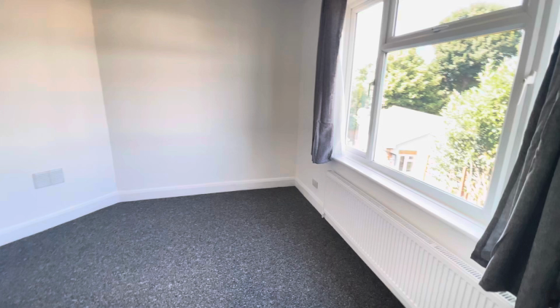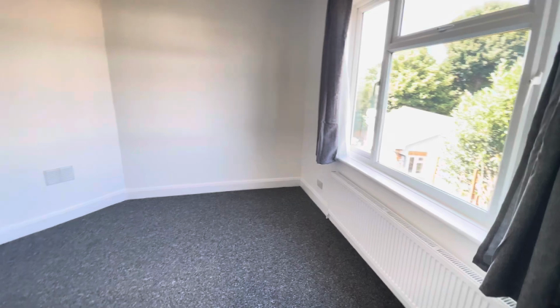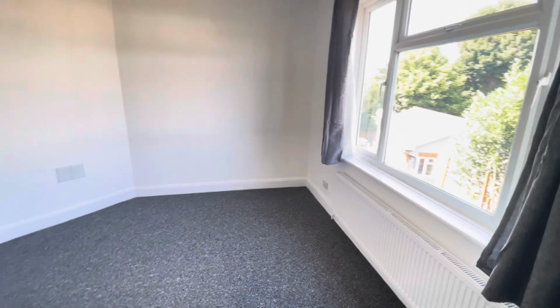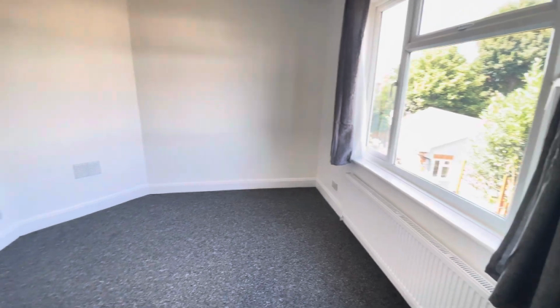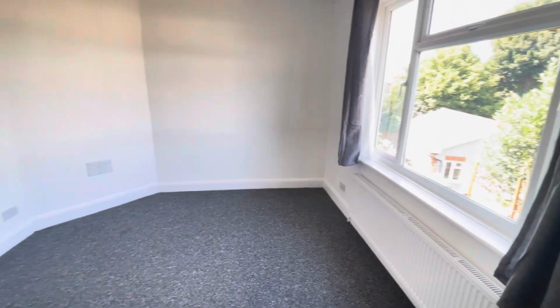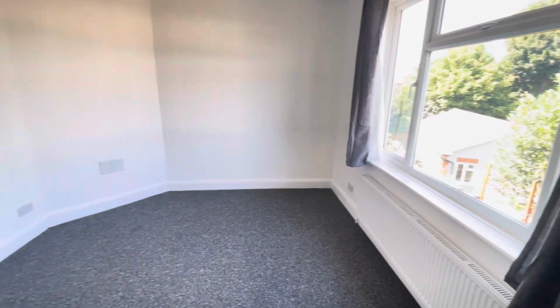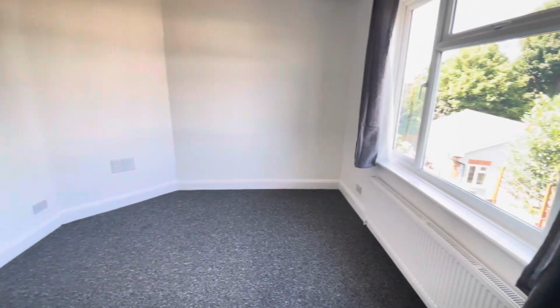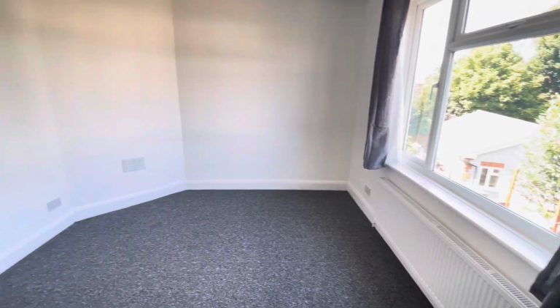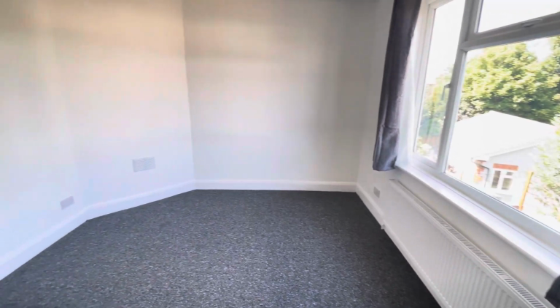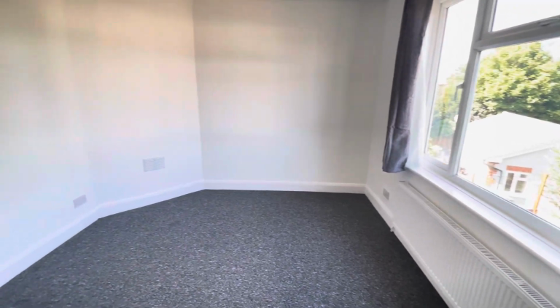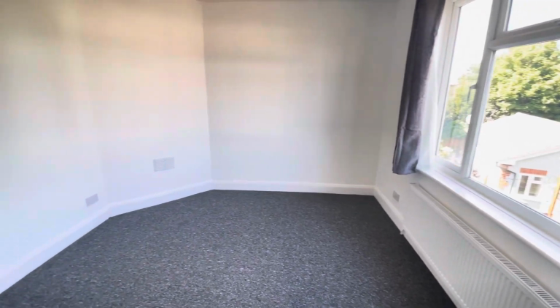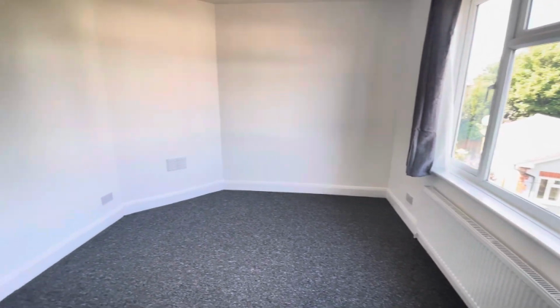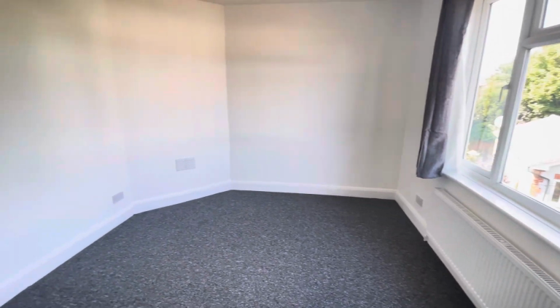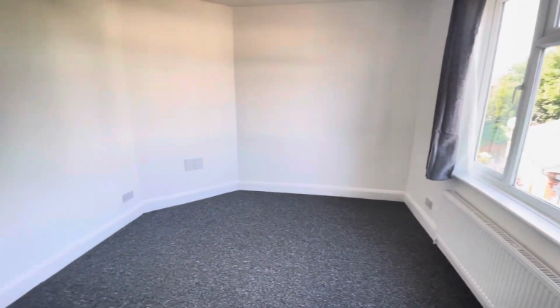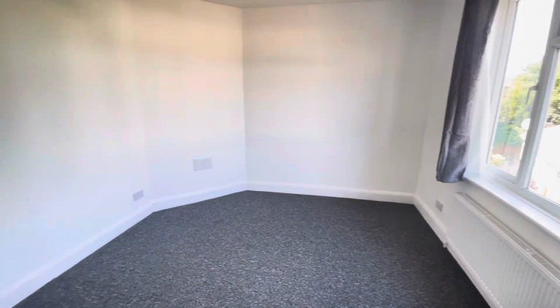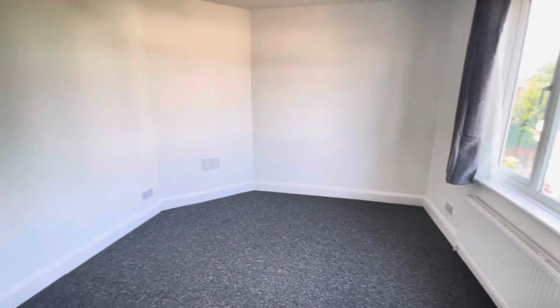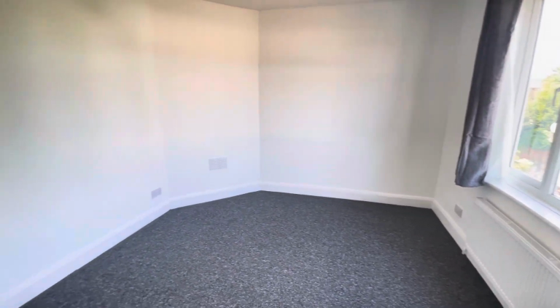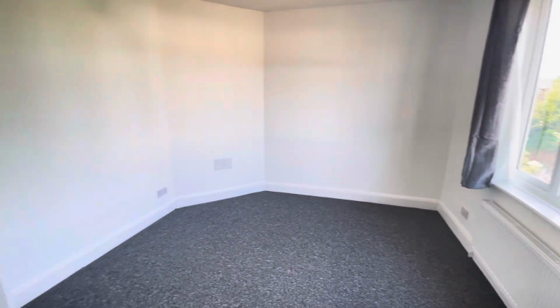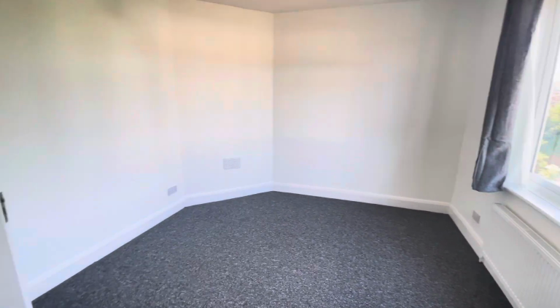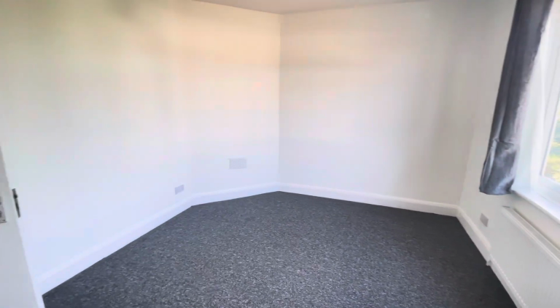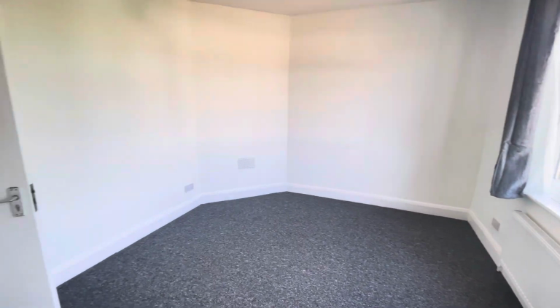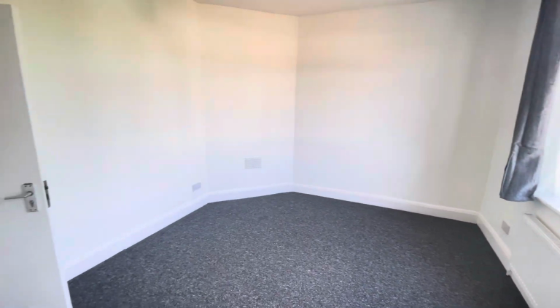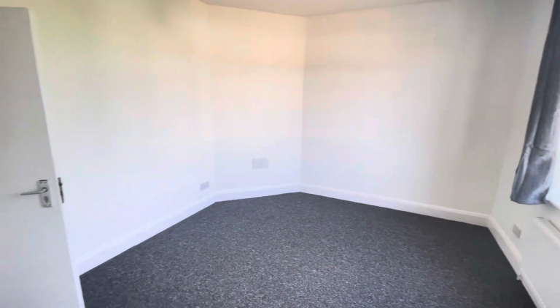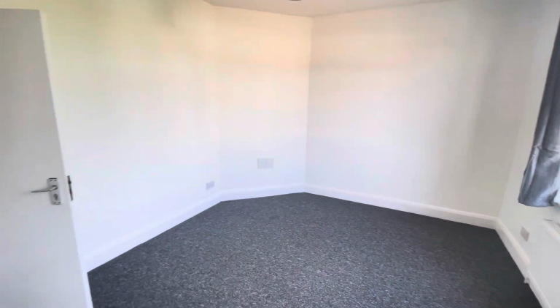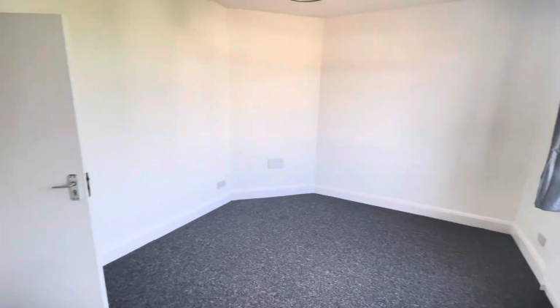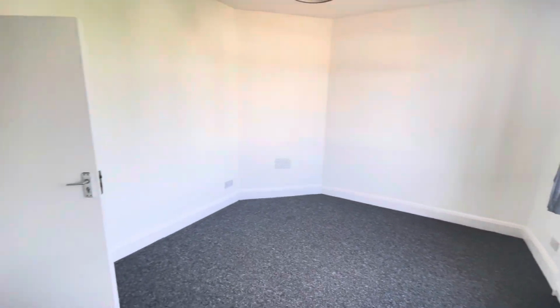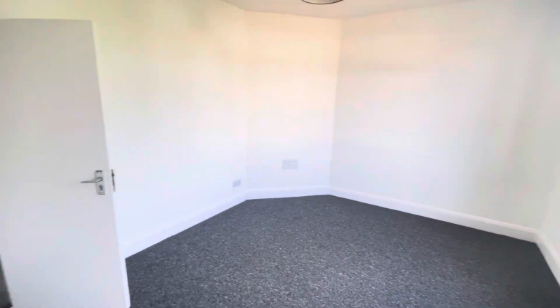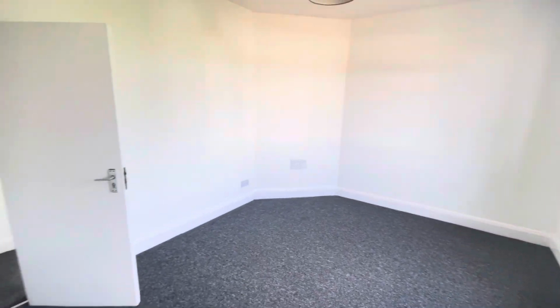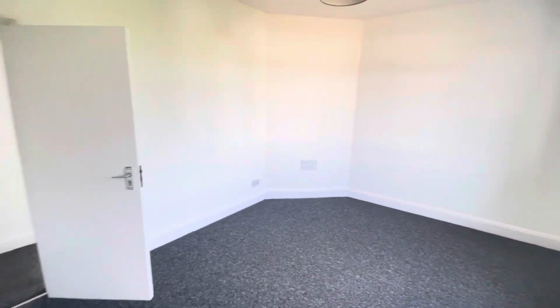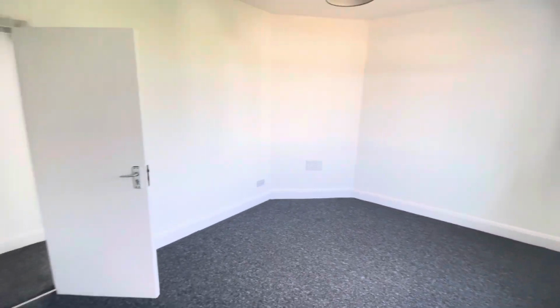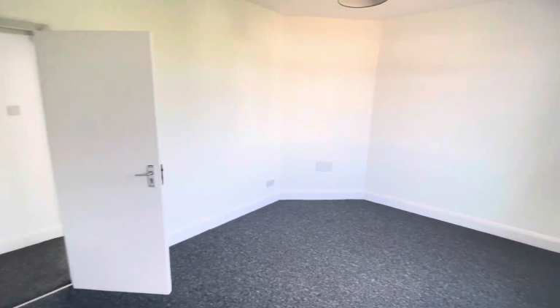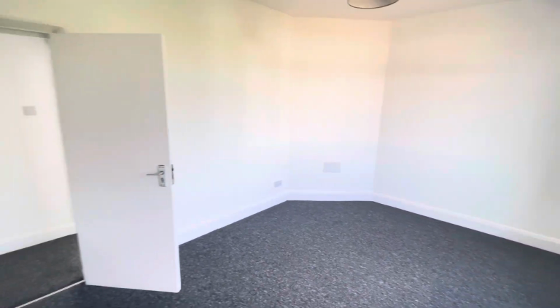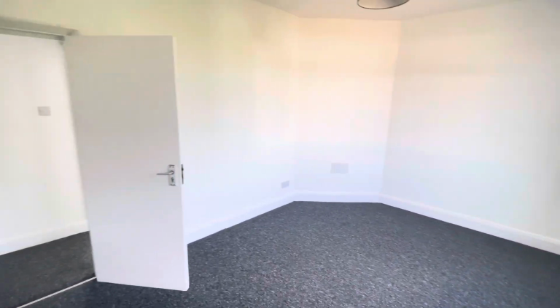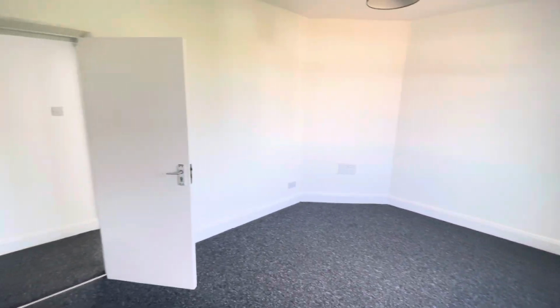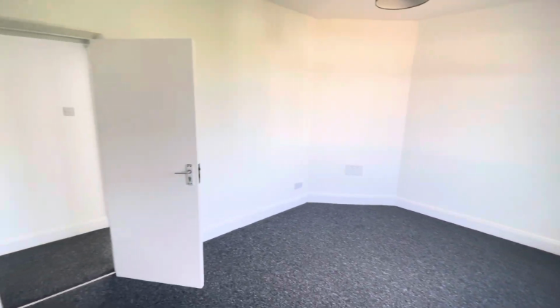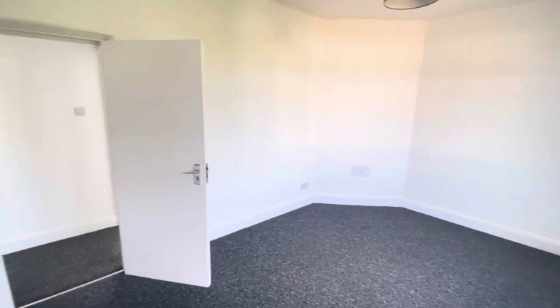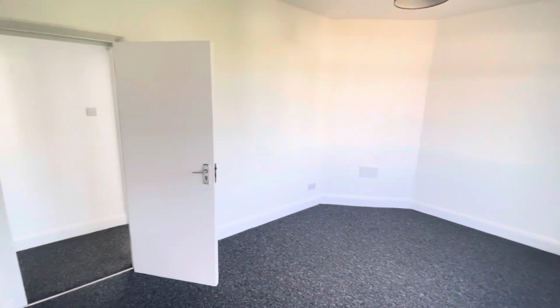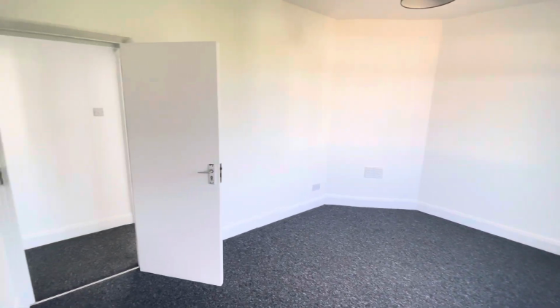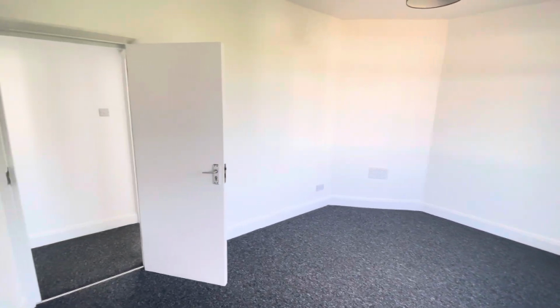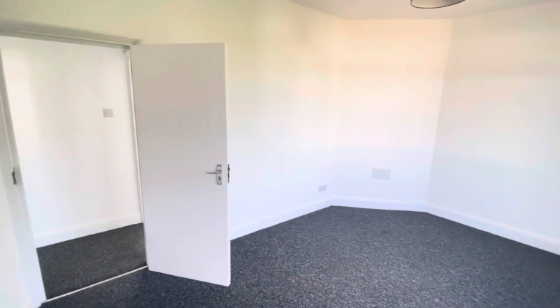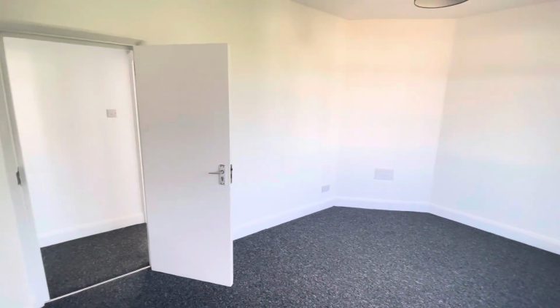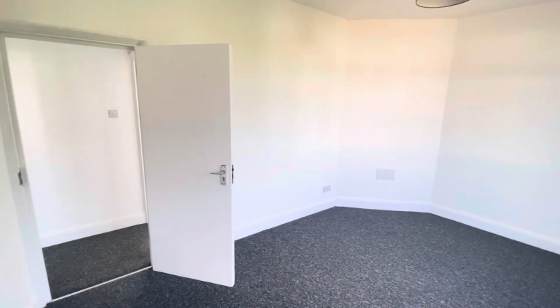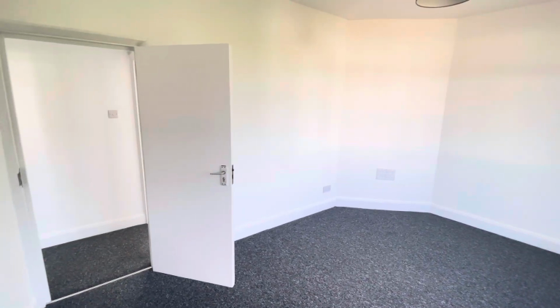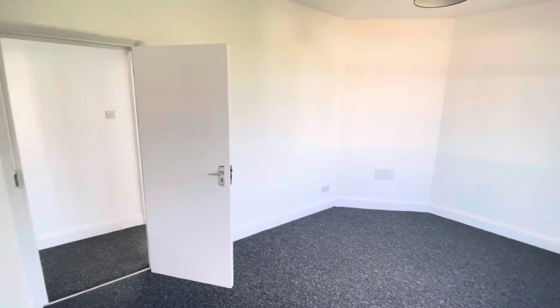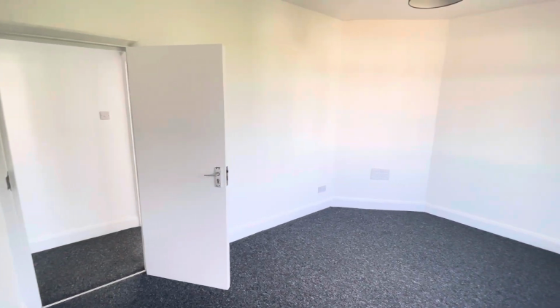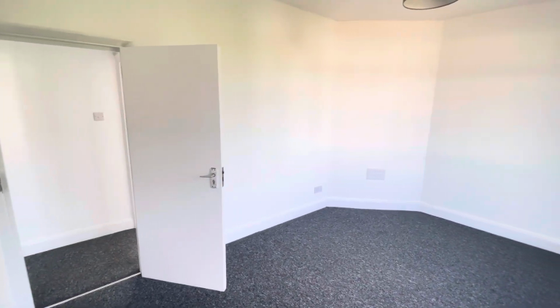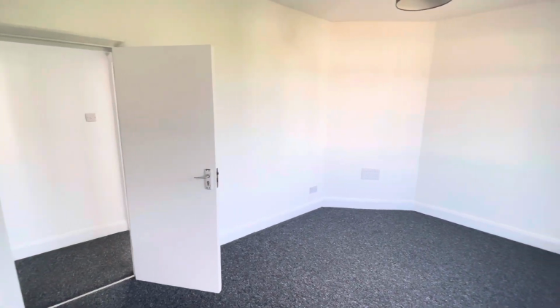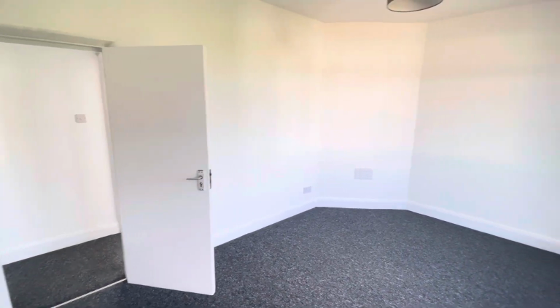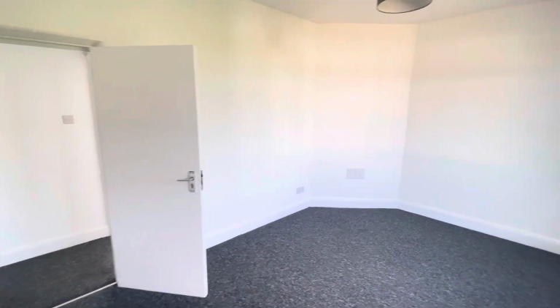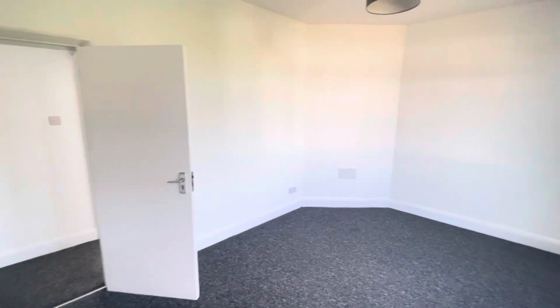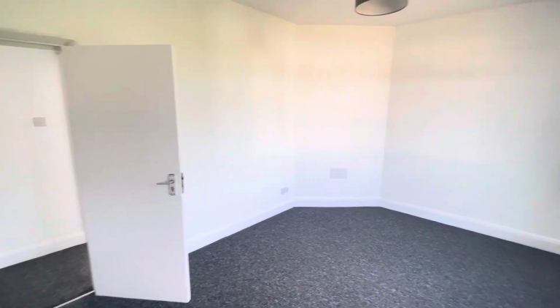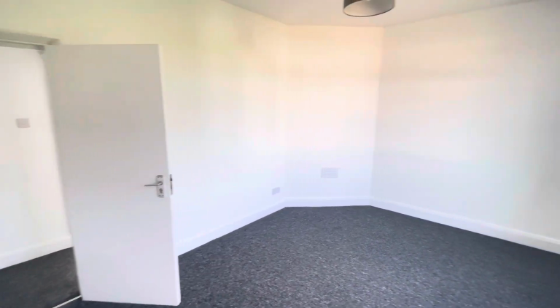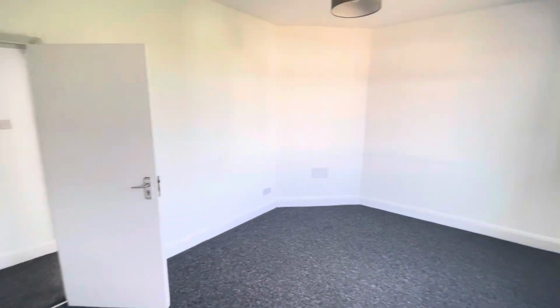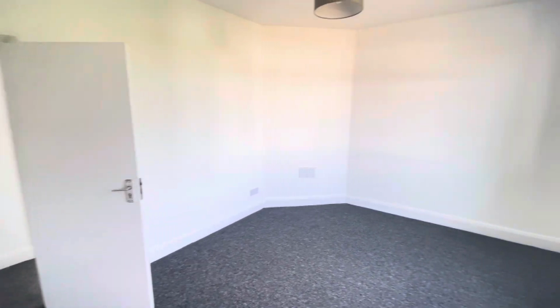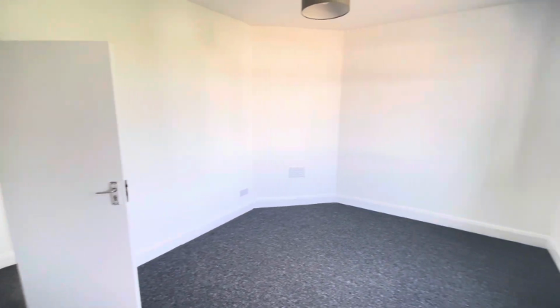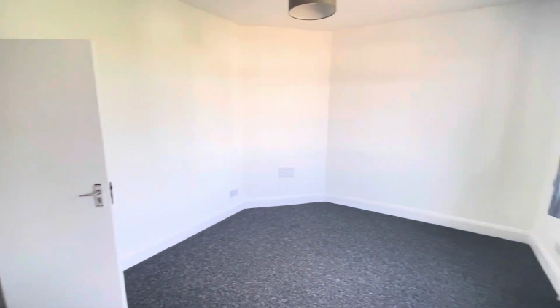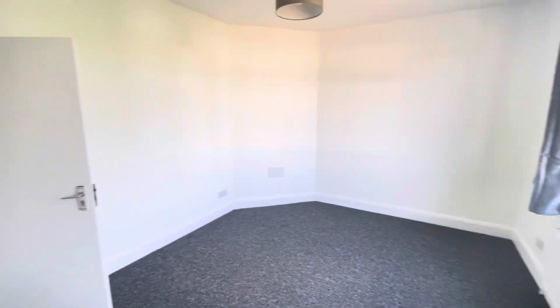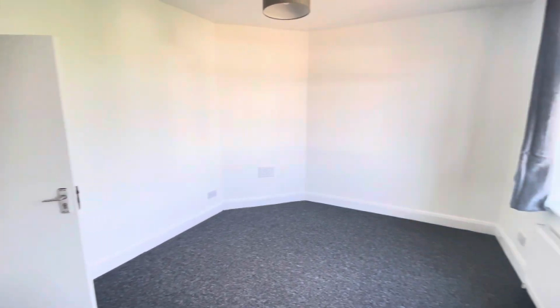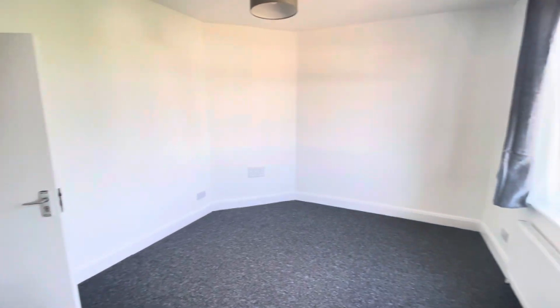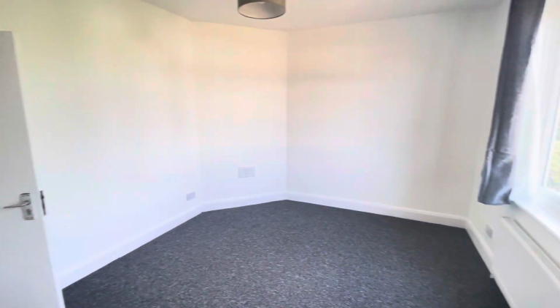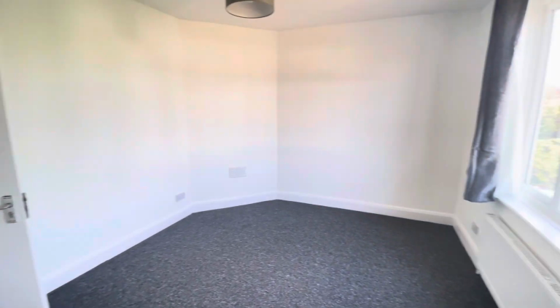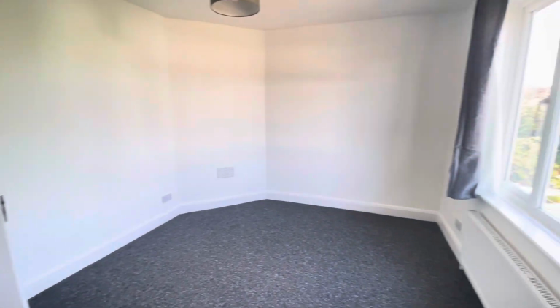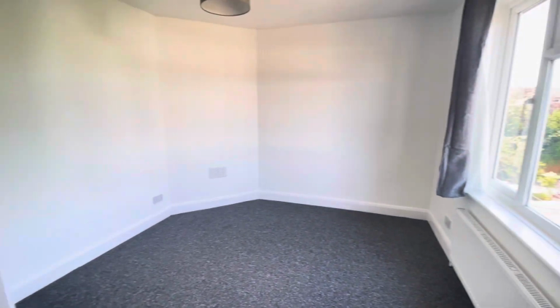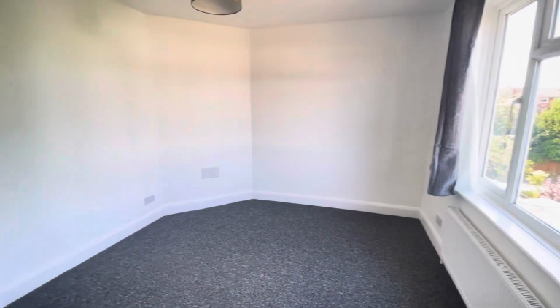The third bedroom is again a very good size.